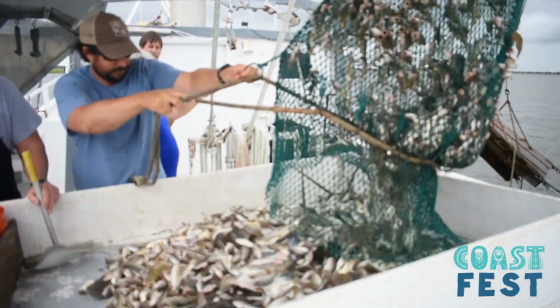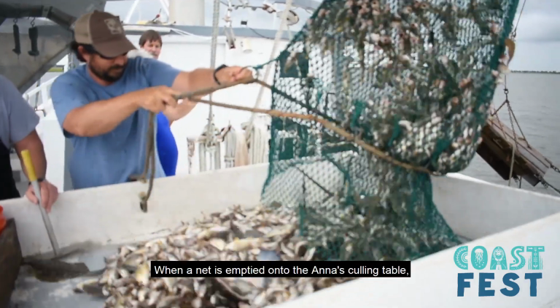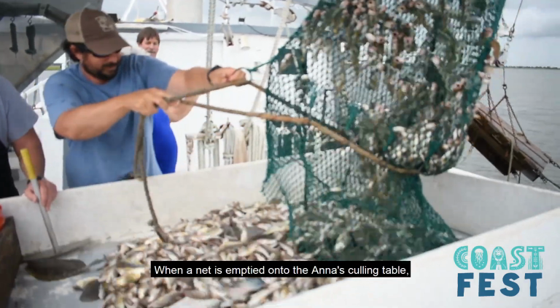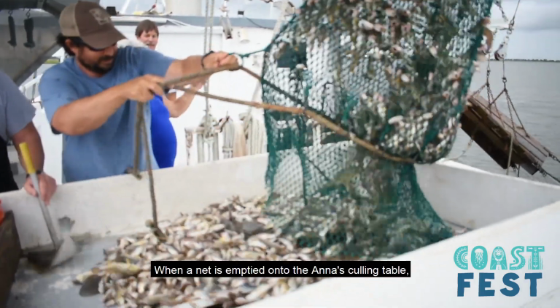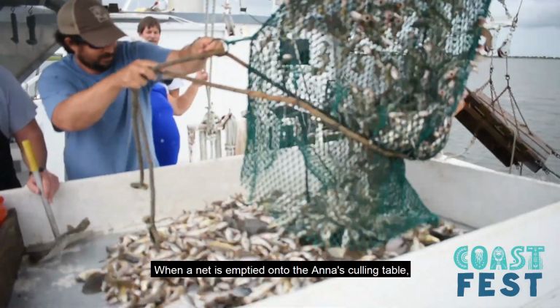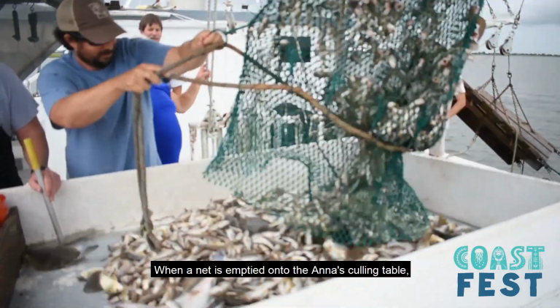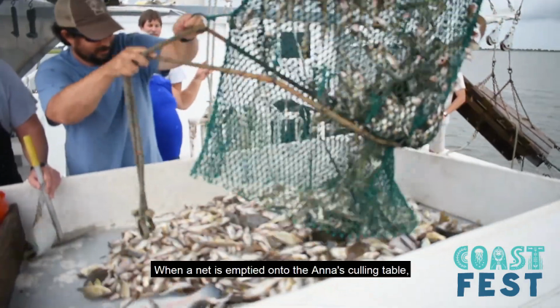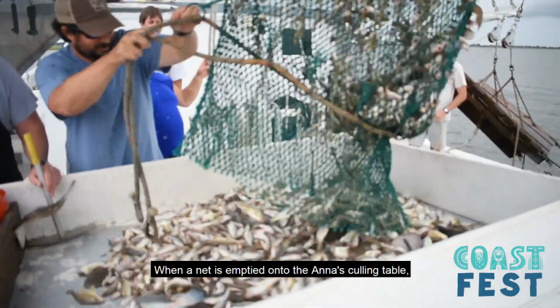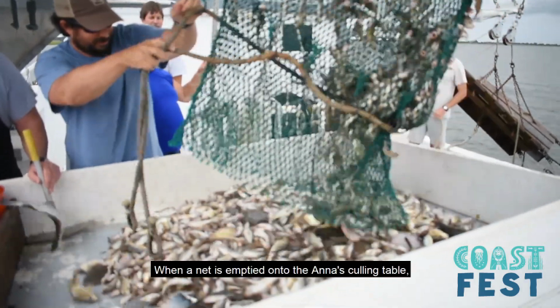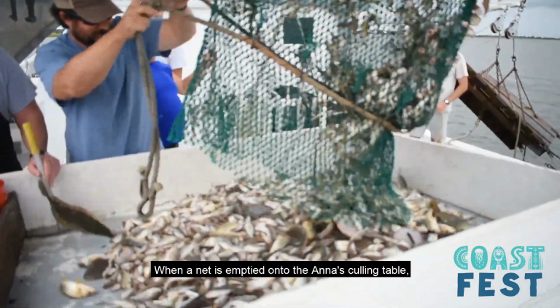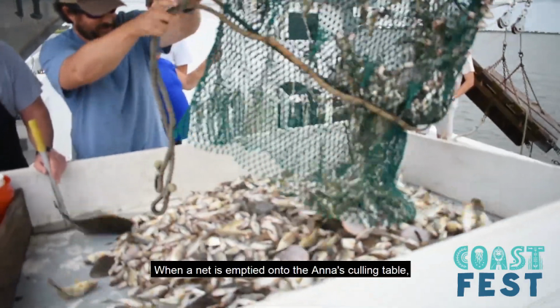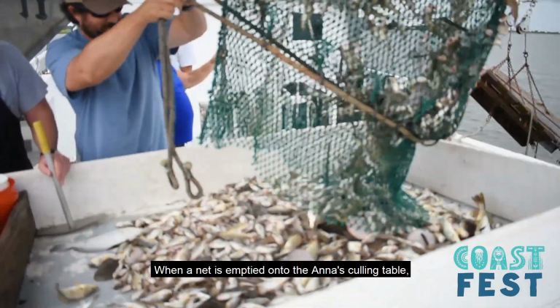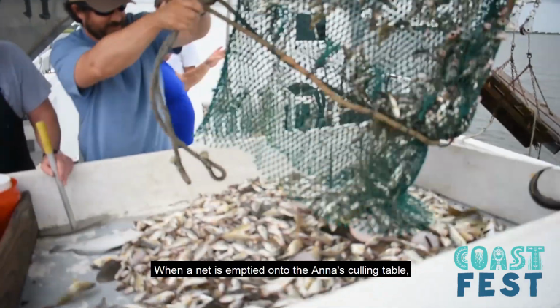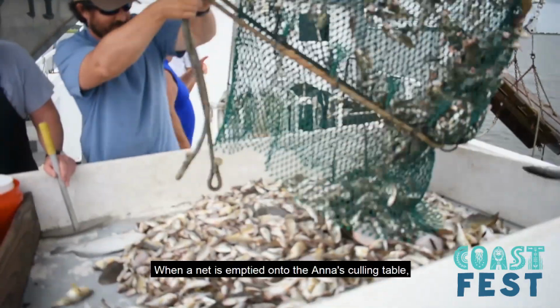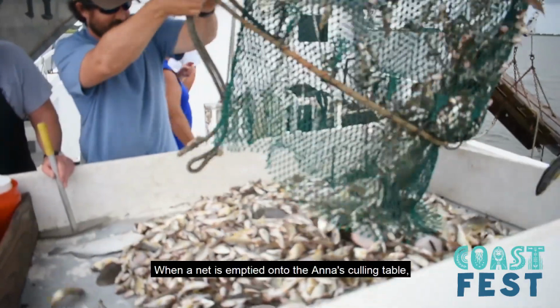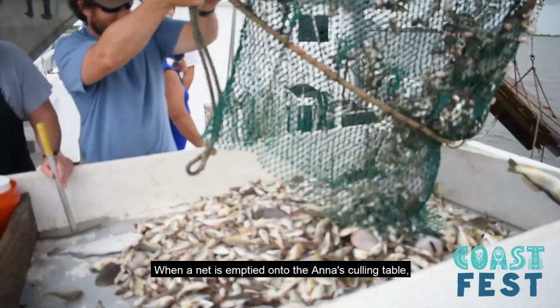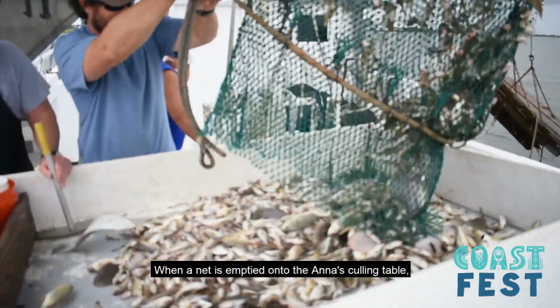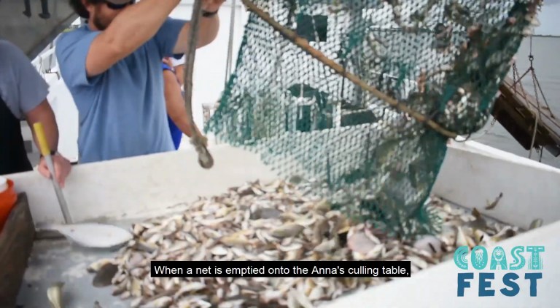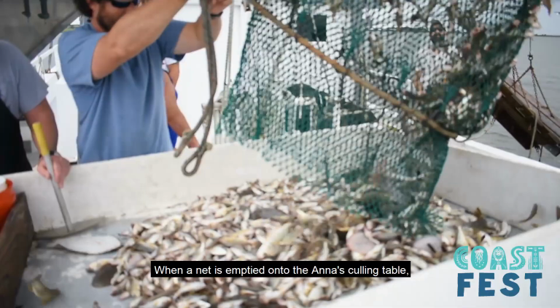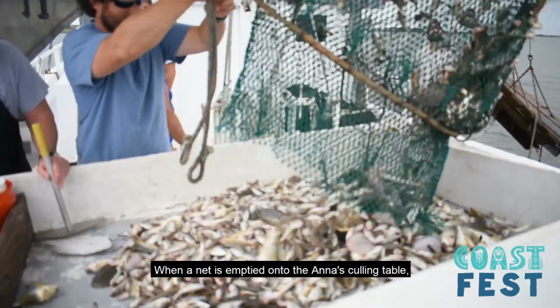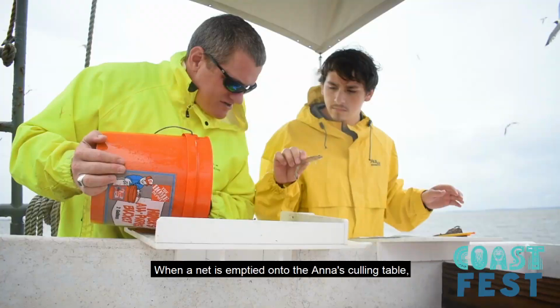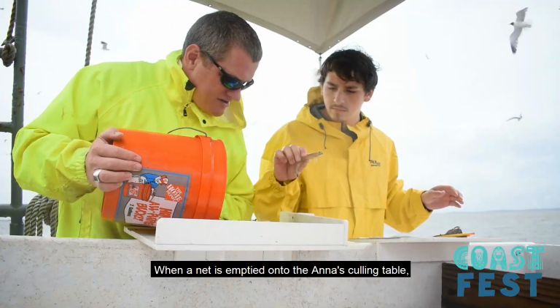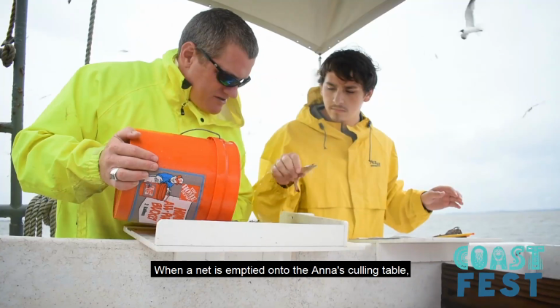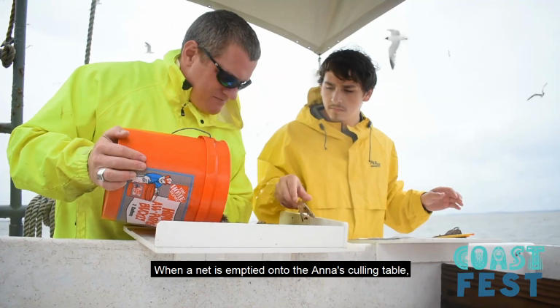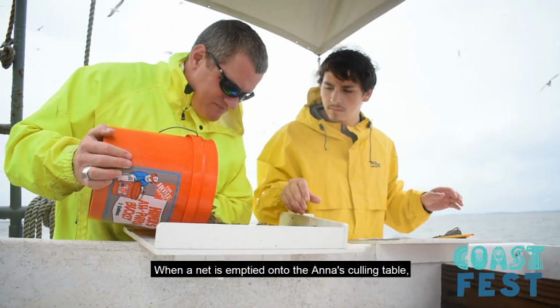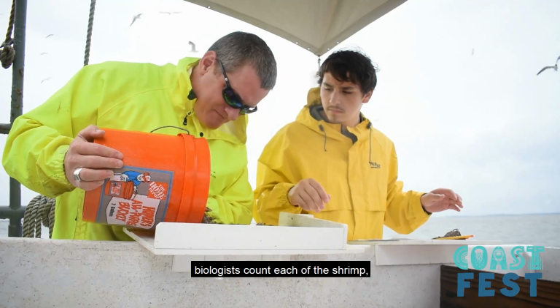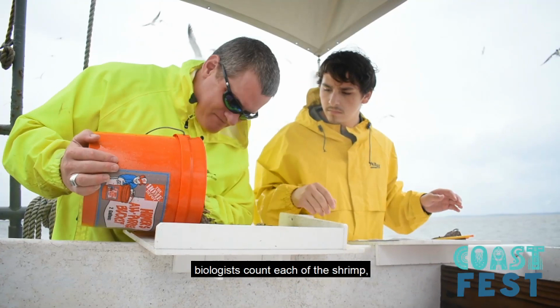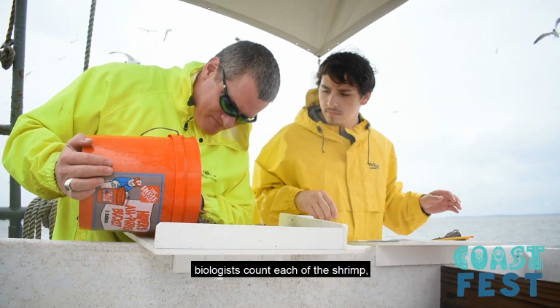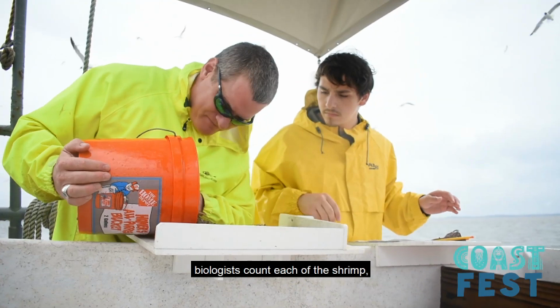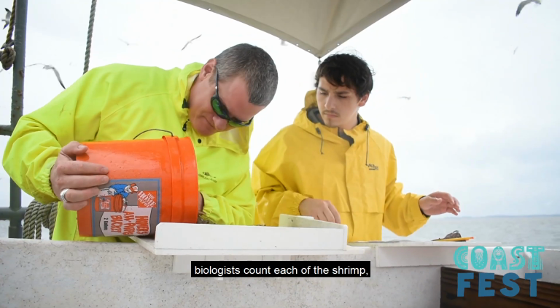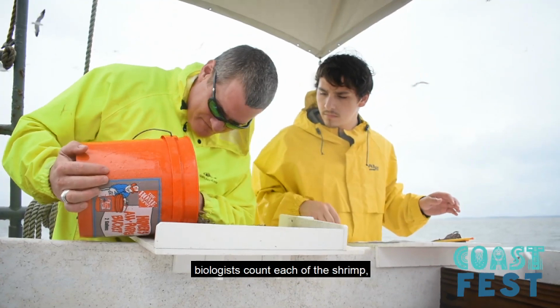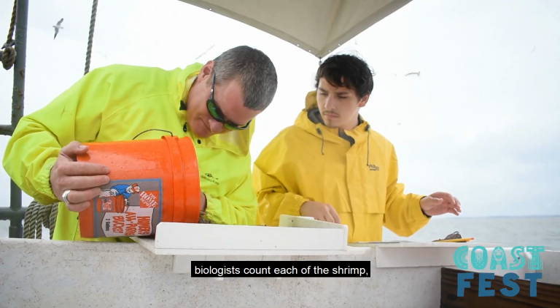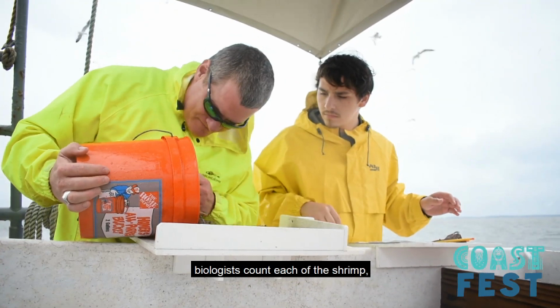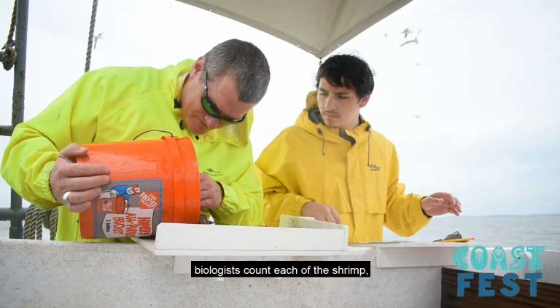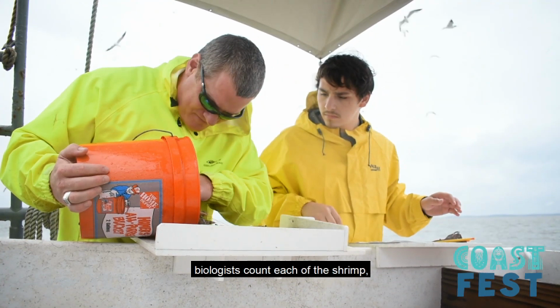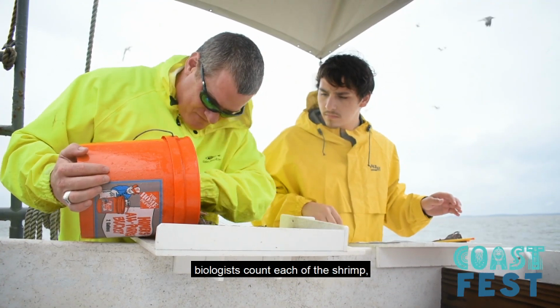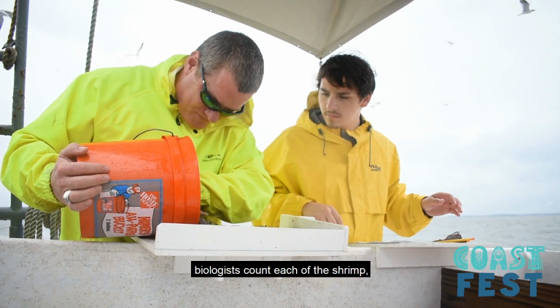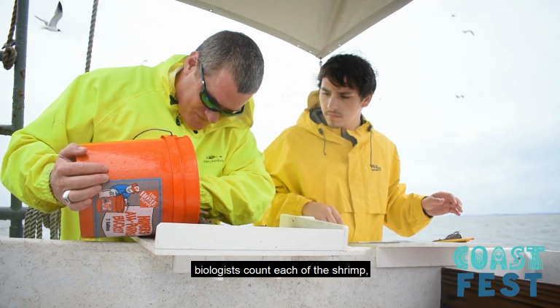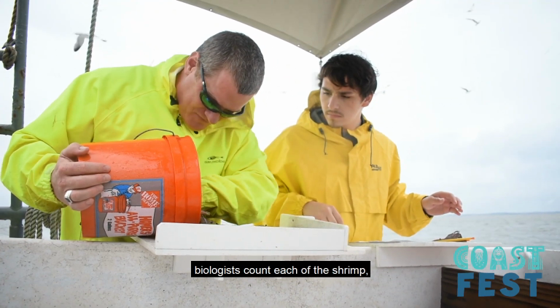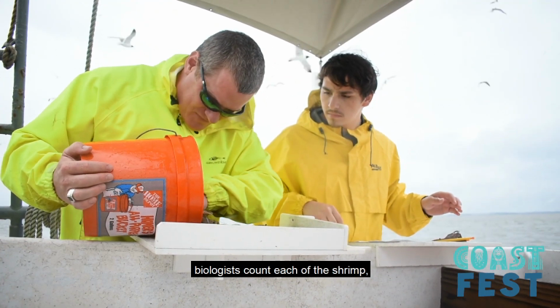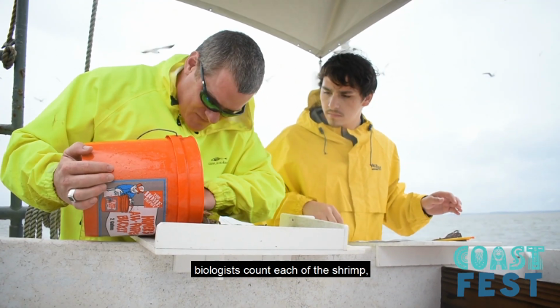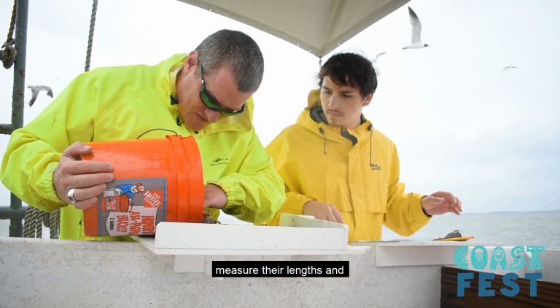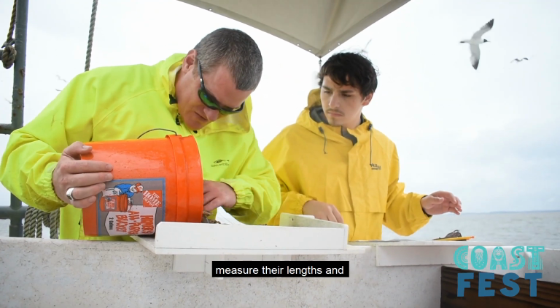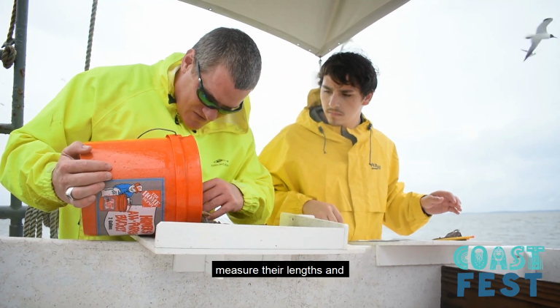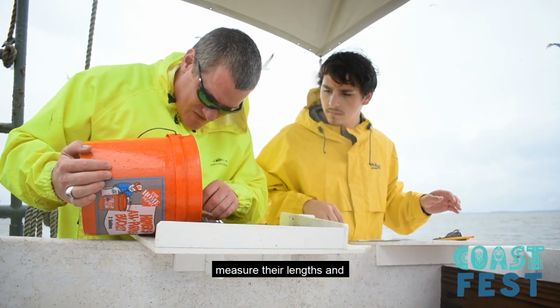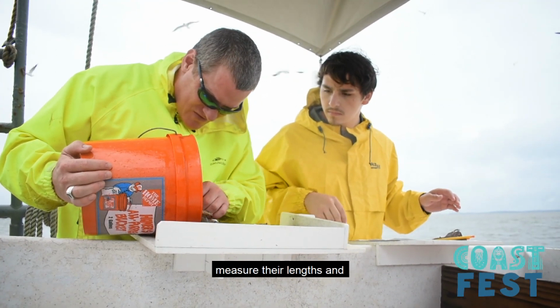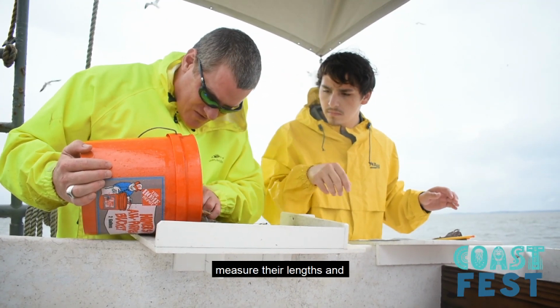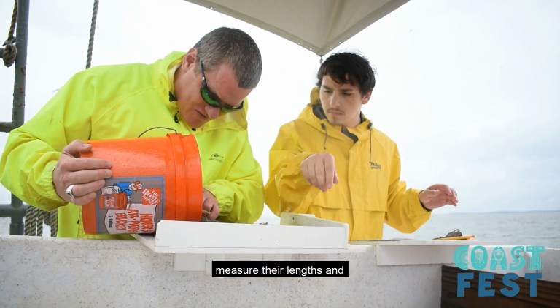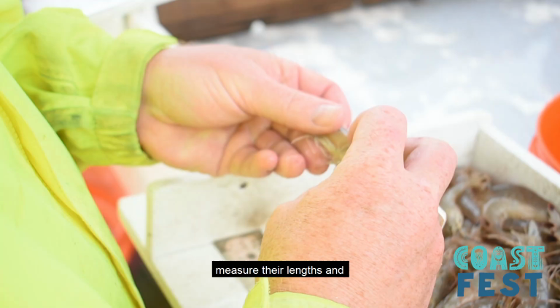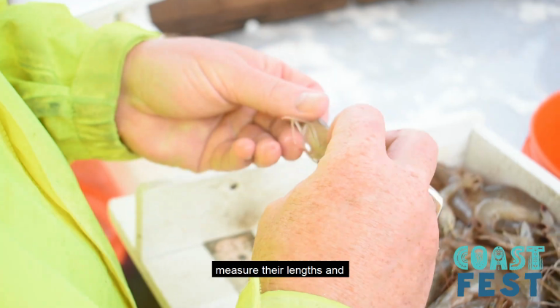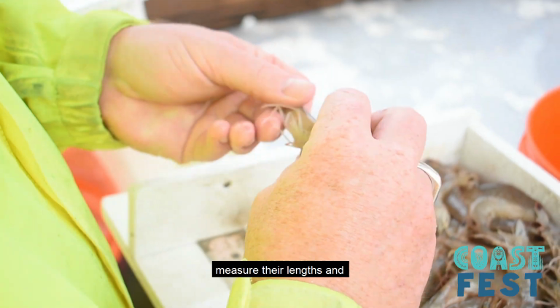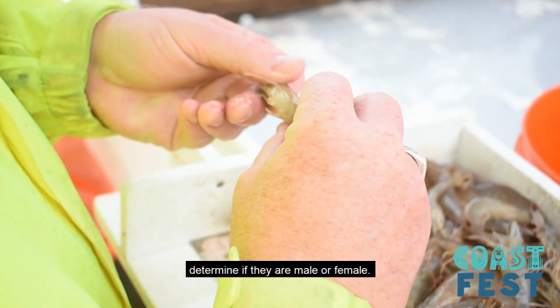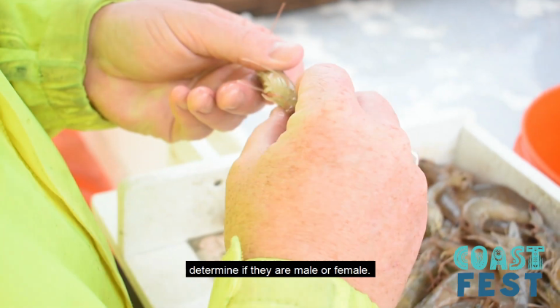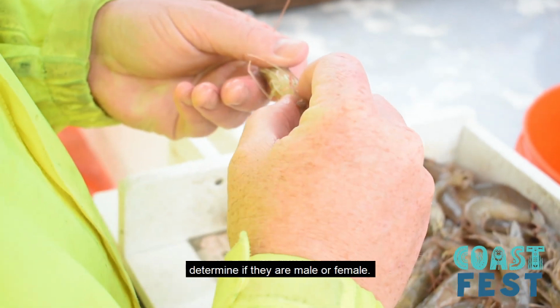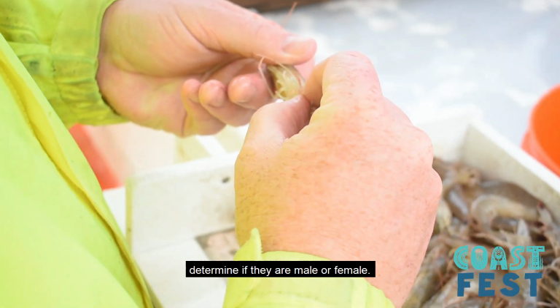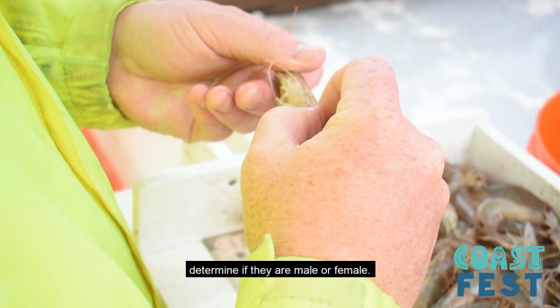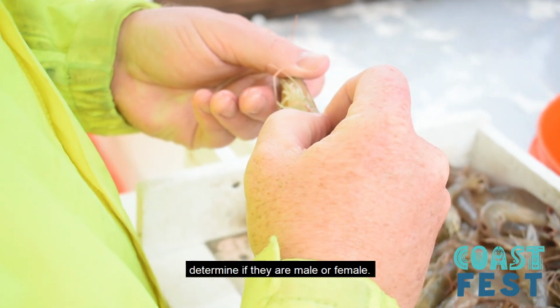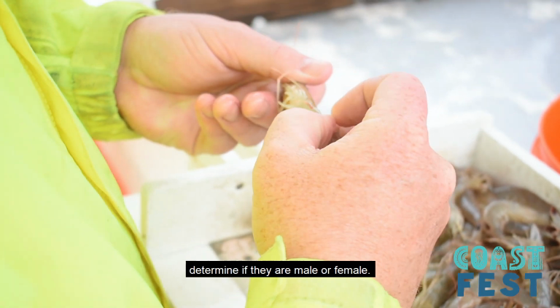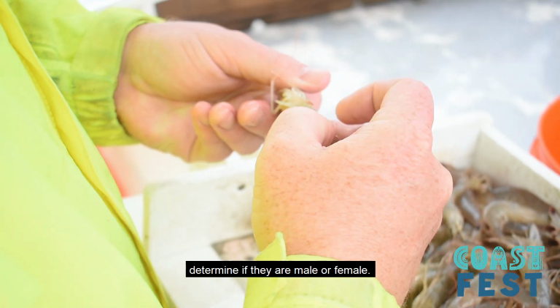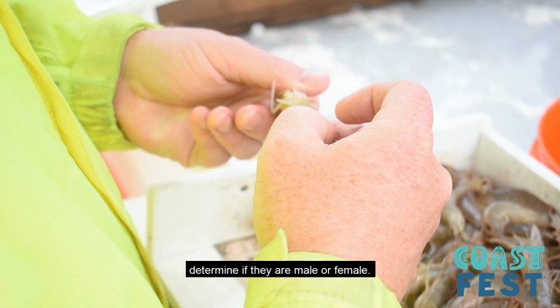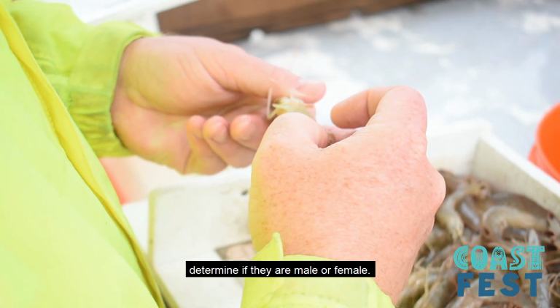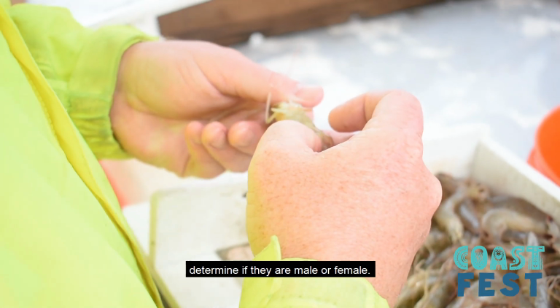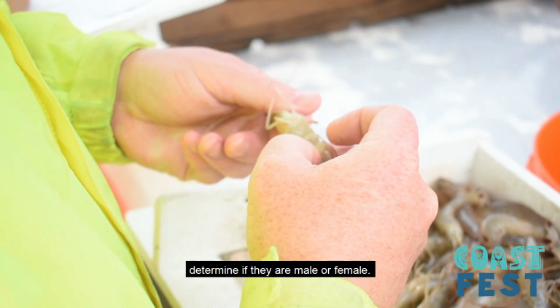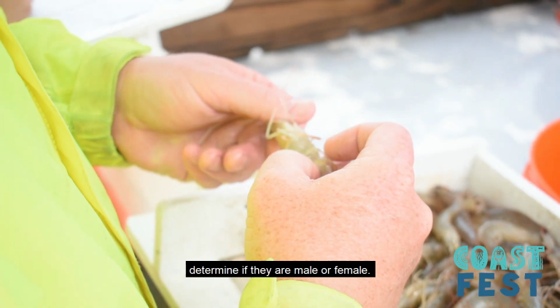When a net is emptied on the ANA's culling table, biologists count each of the shrimp, measure their lengths, and determine if they are male or female.